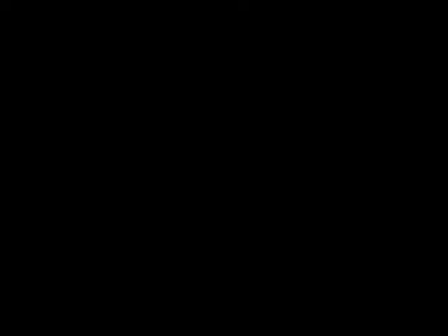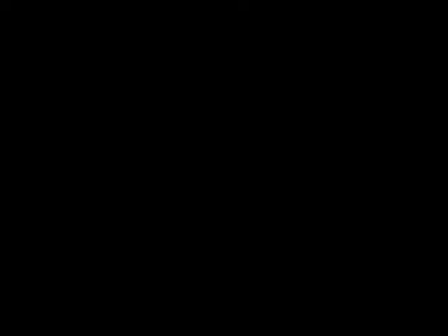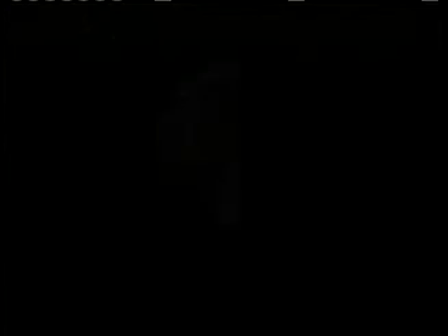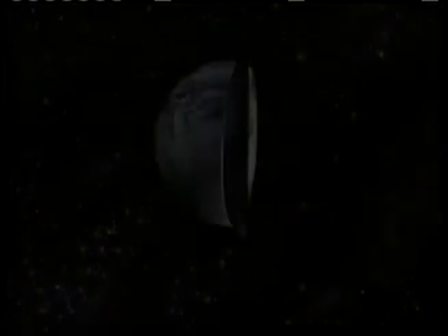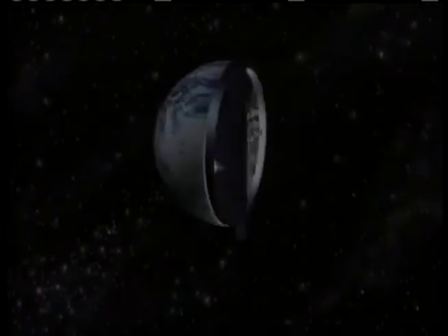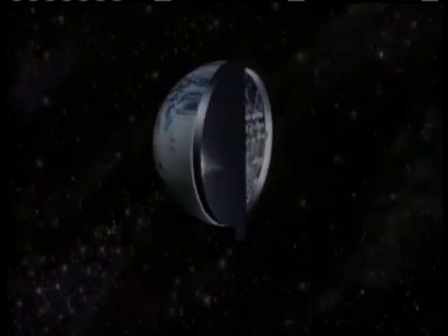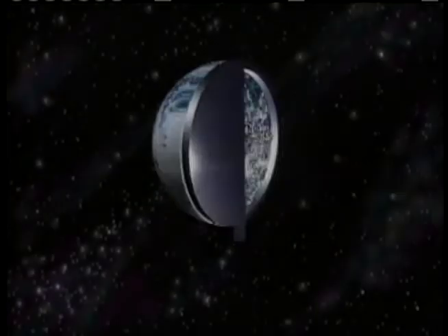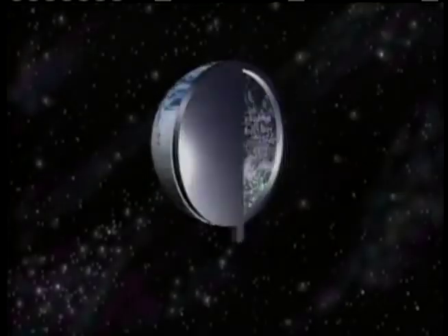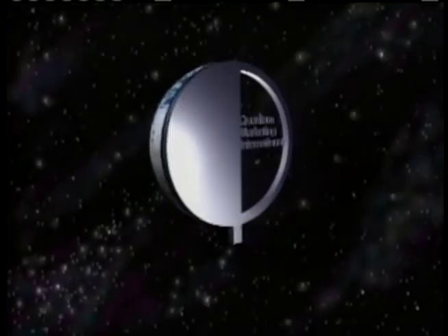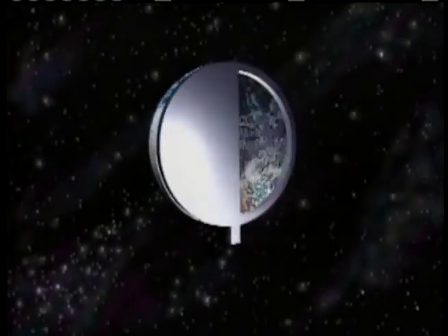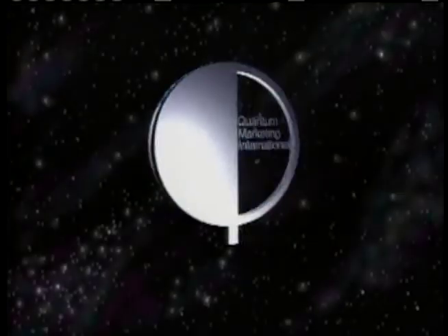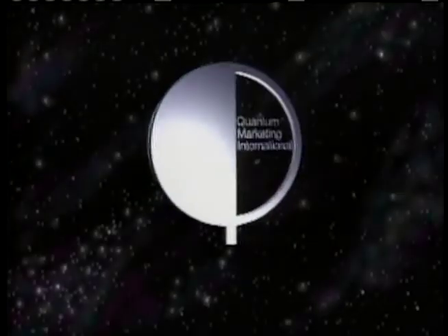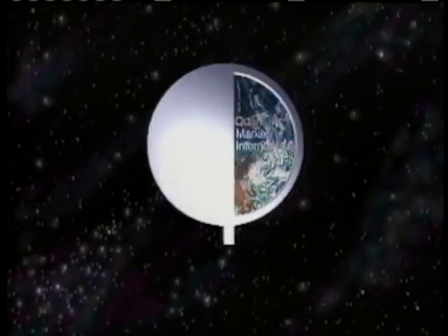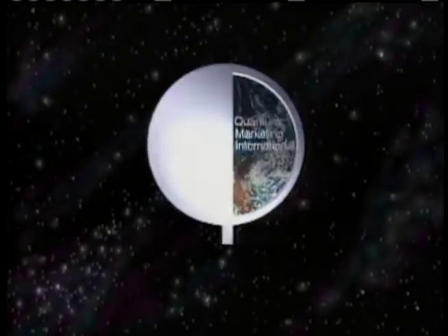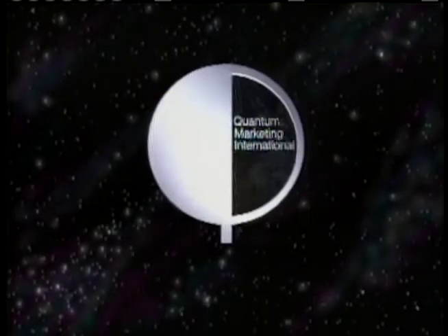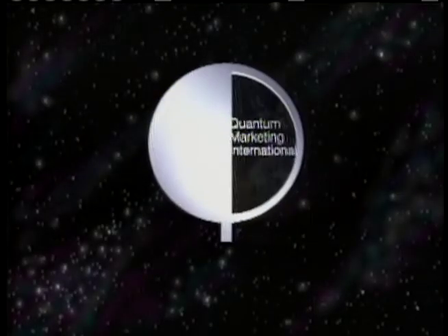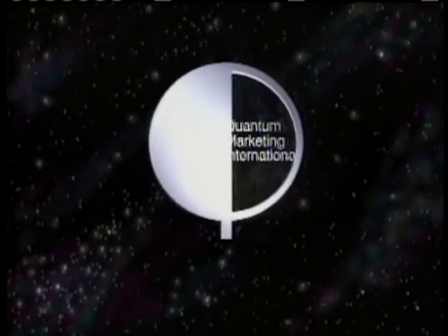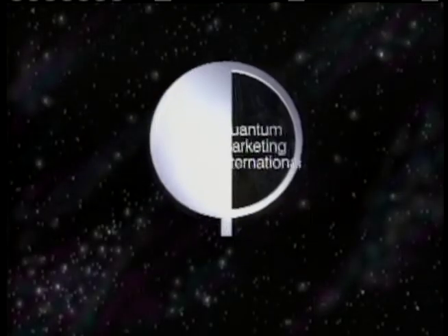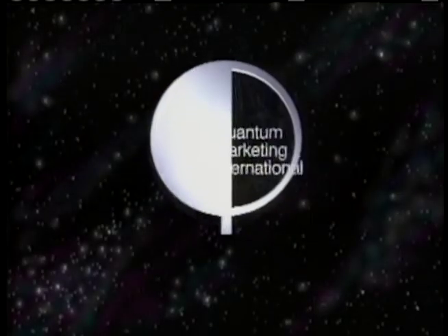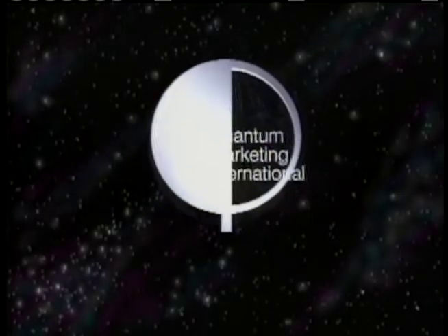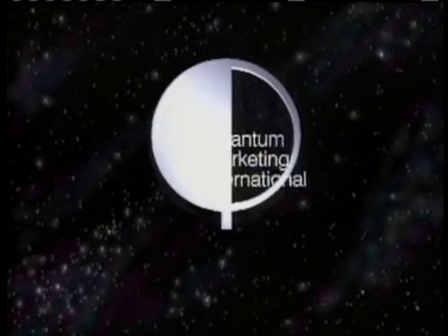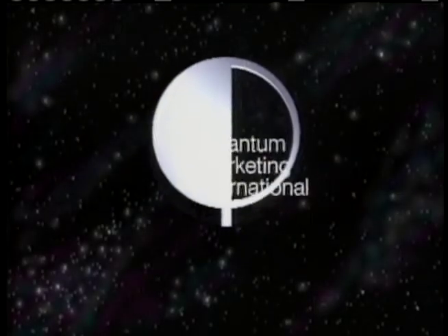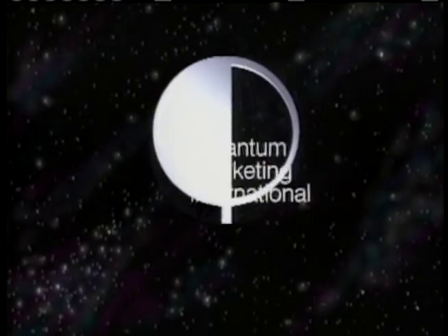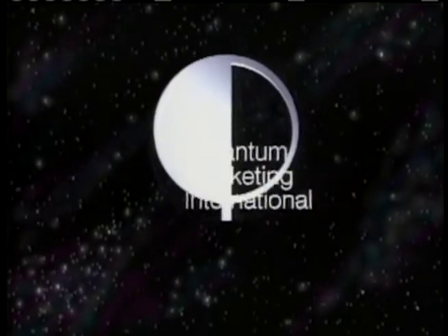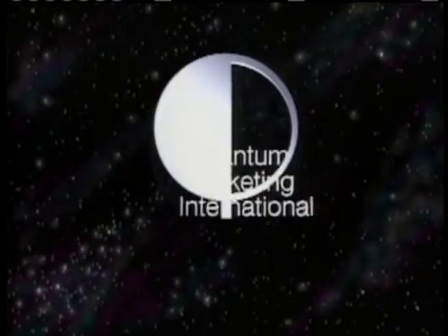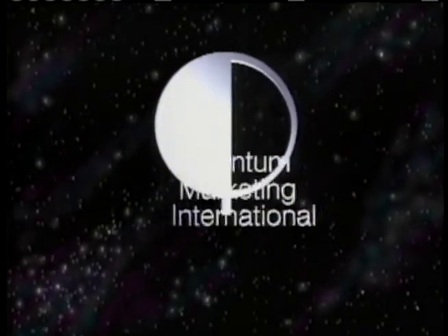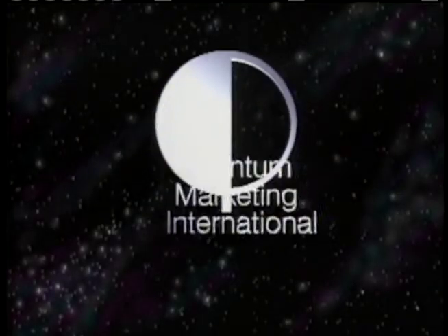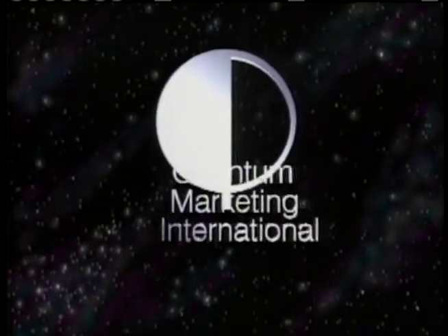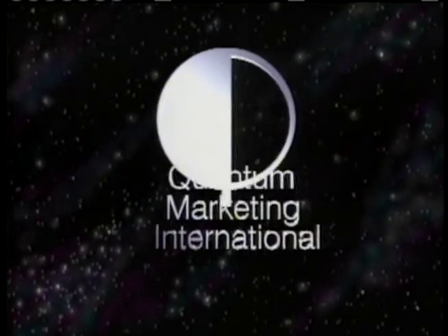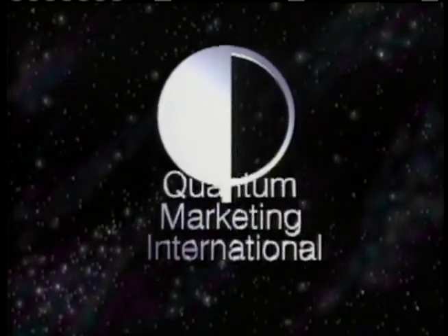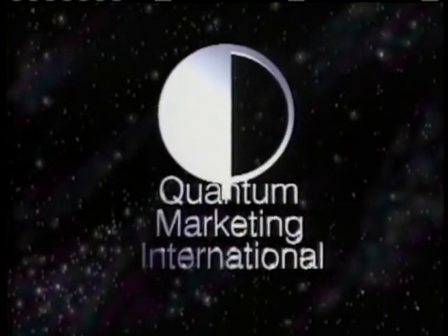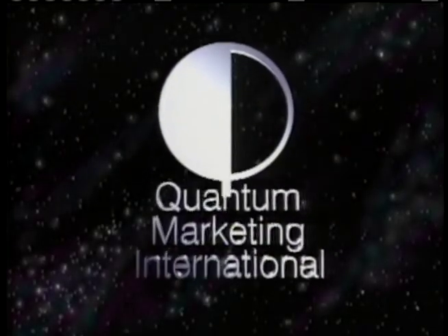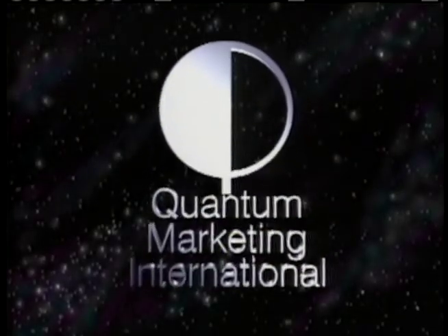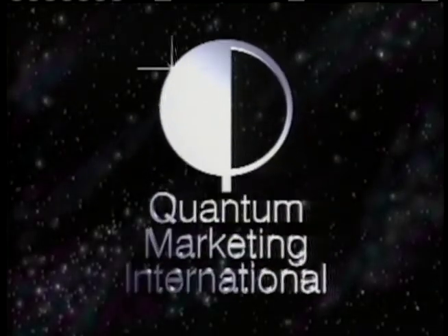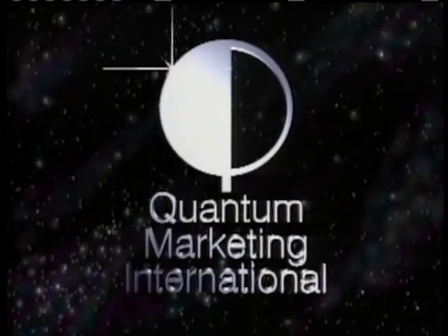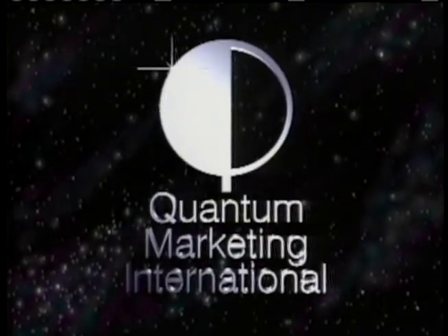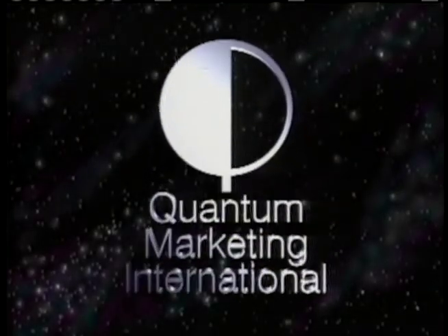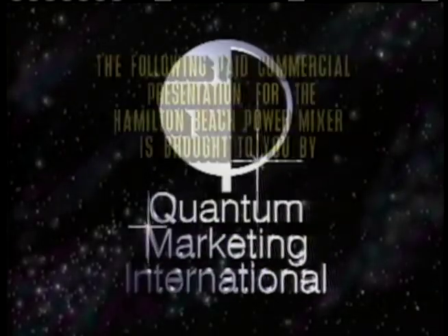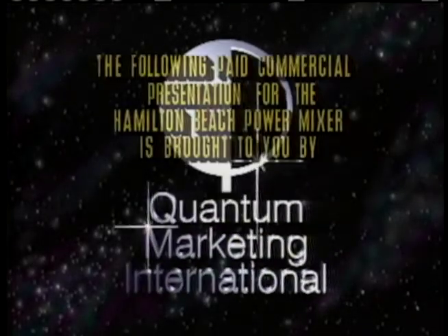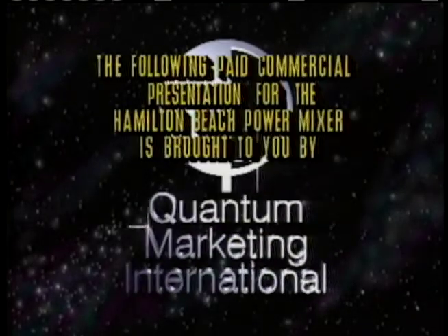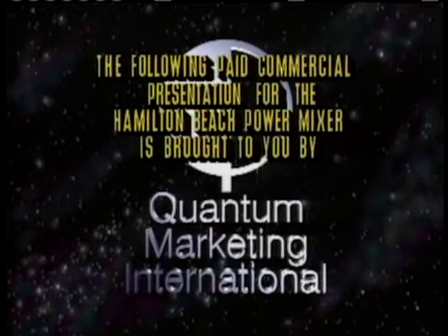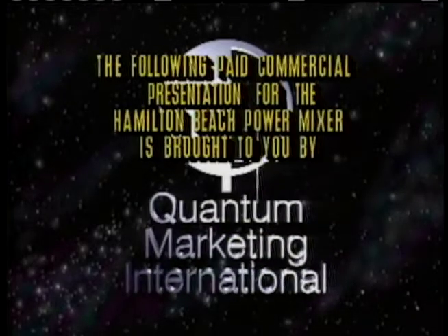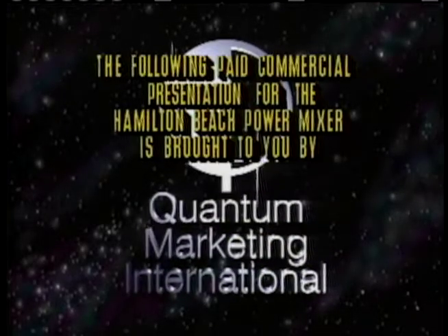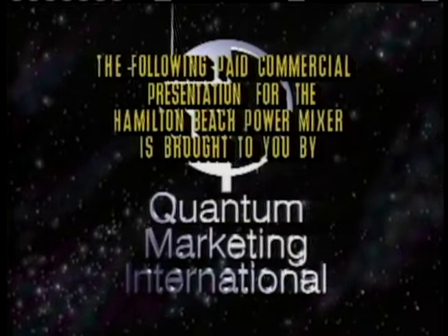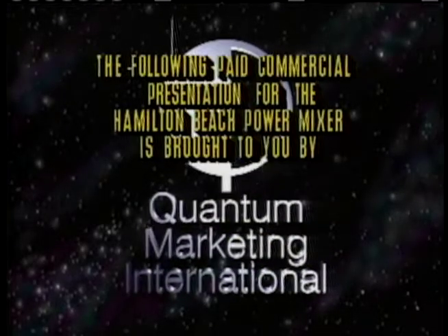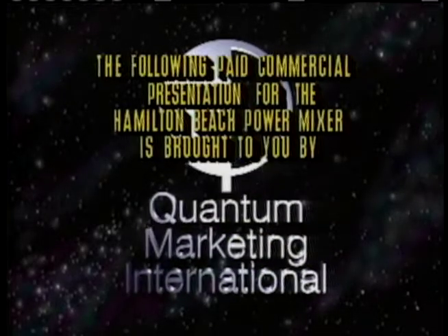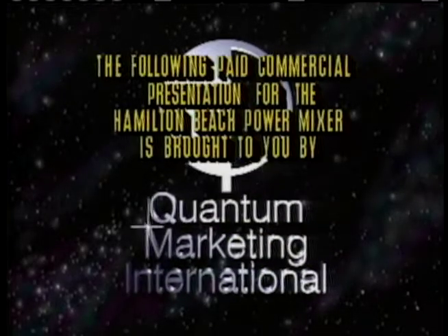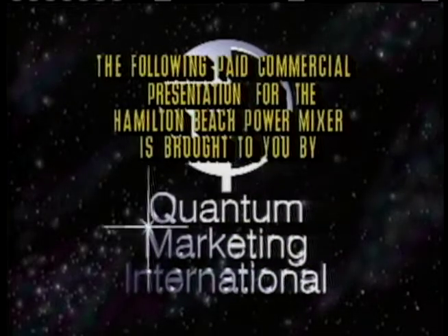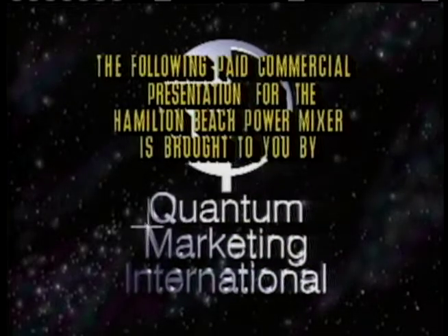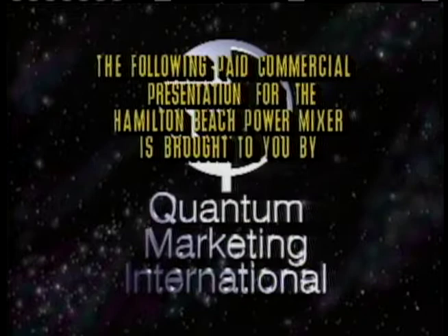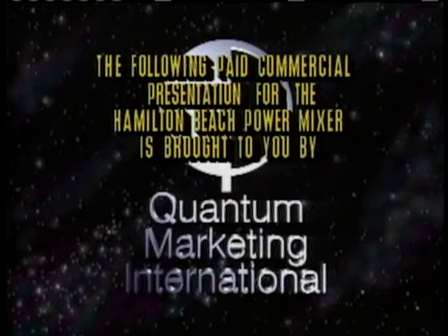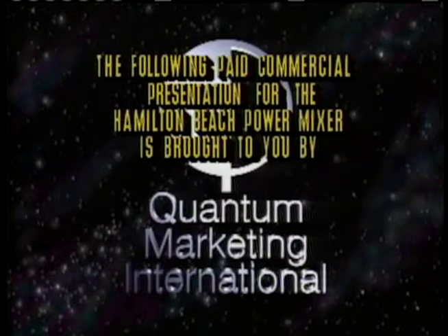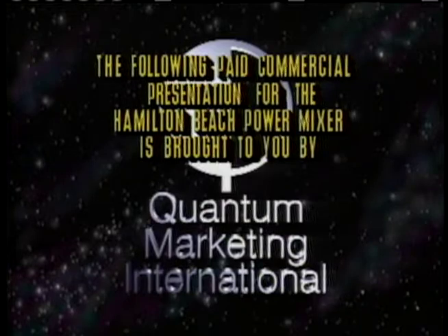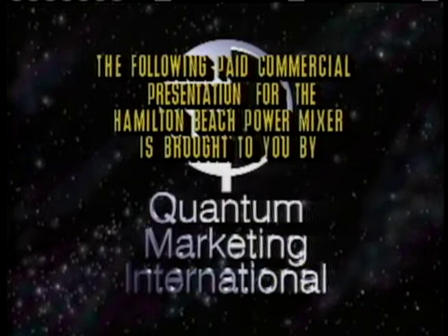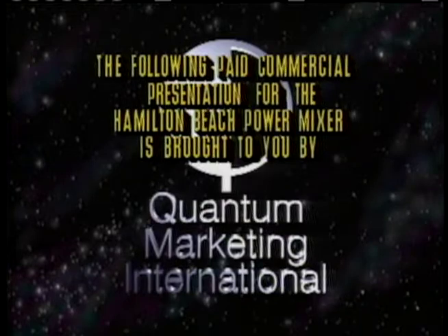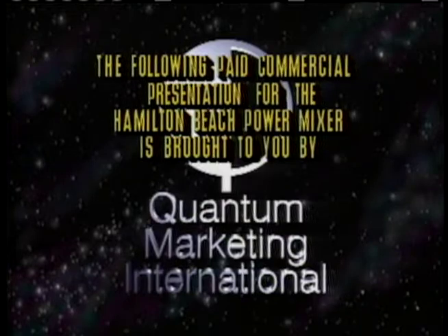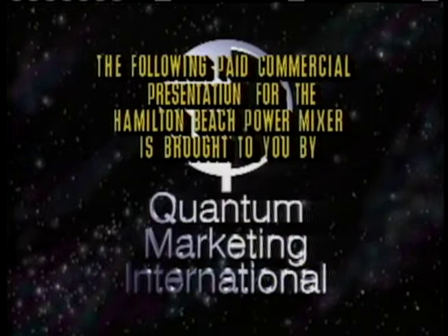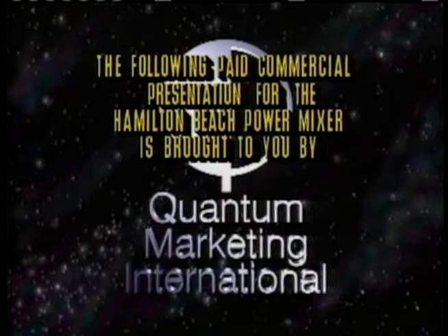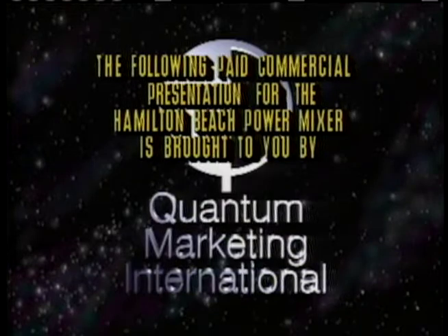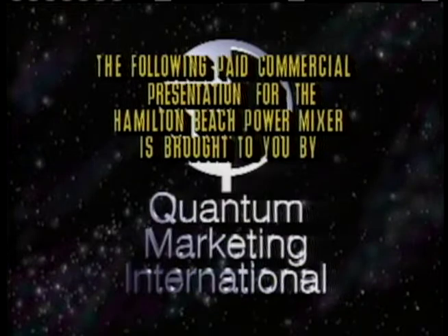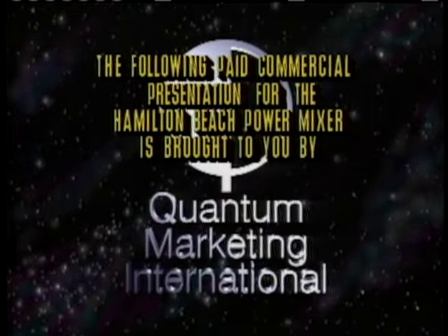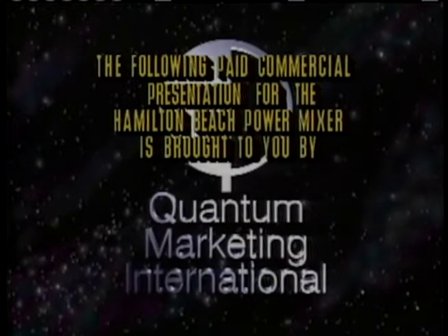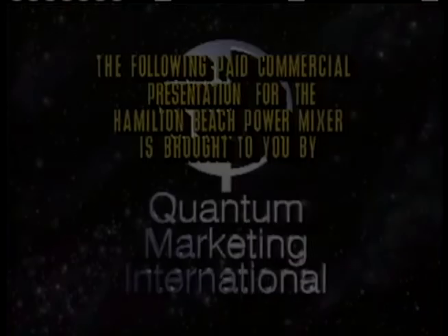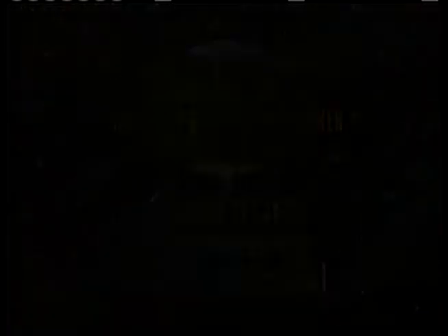The following paid commercial presentation for the Hamilton Beach Power Mixer is brought to you by Quantum Marketing International.